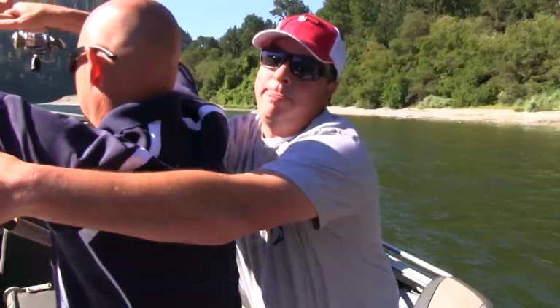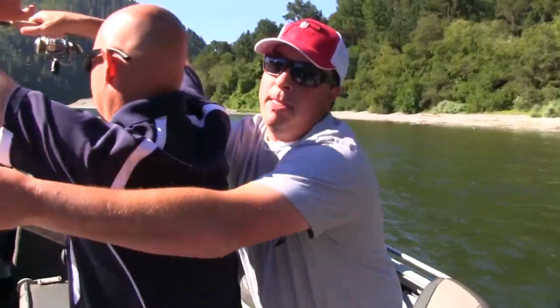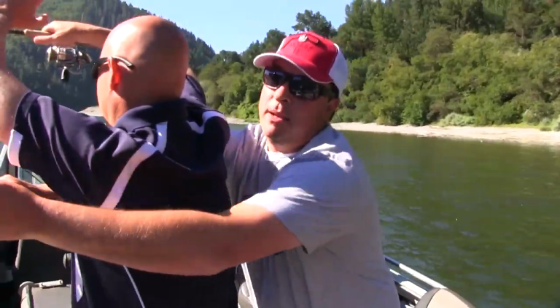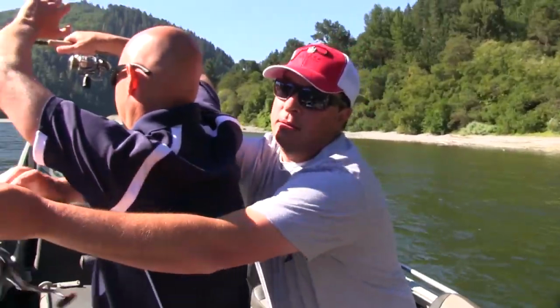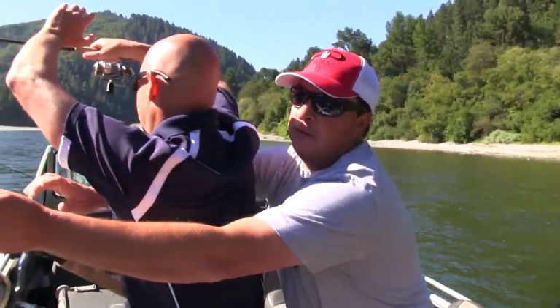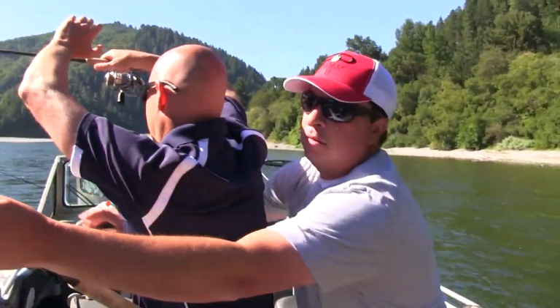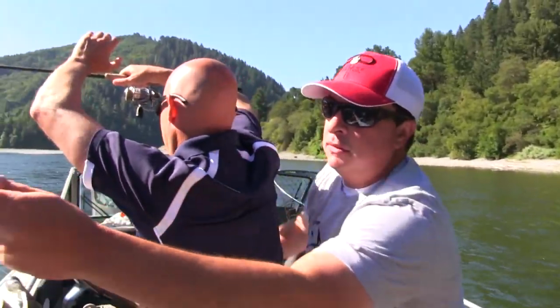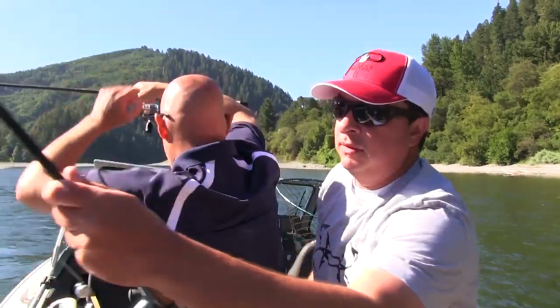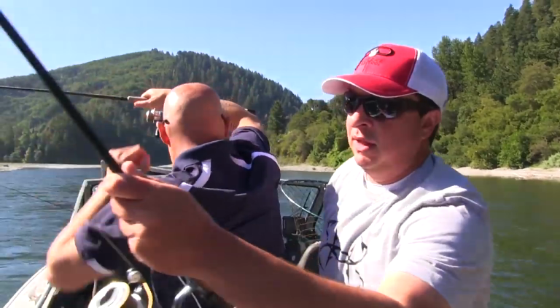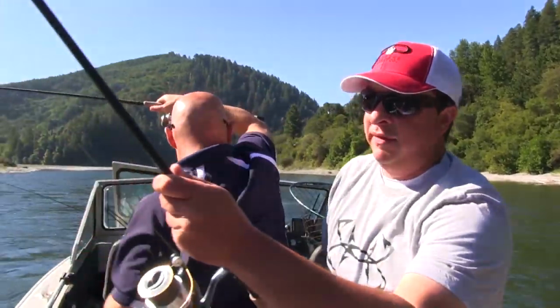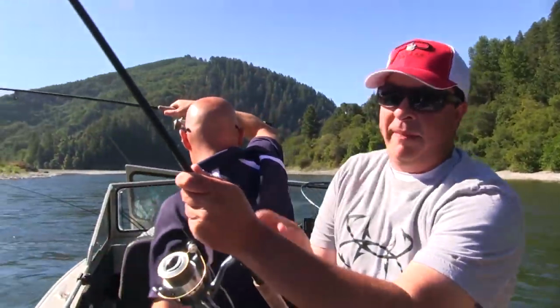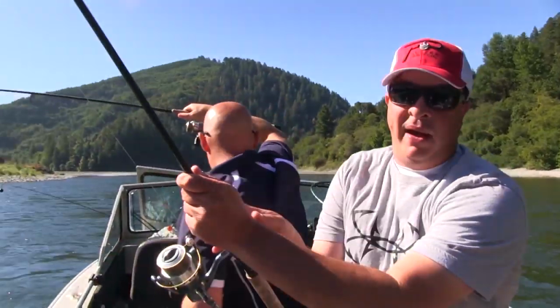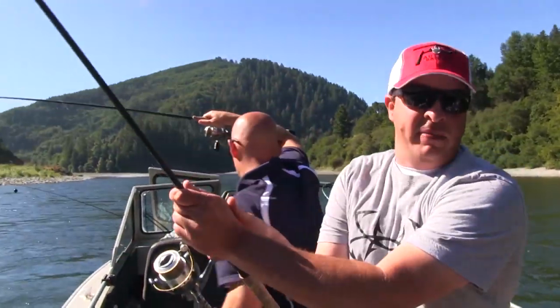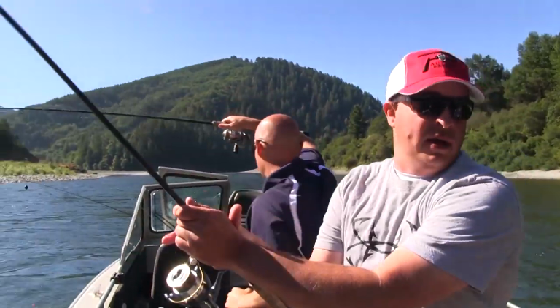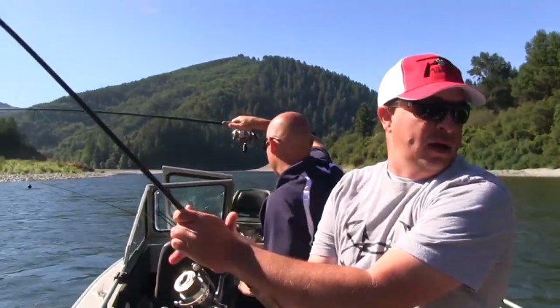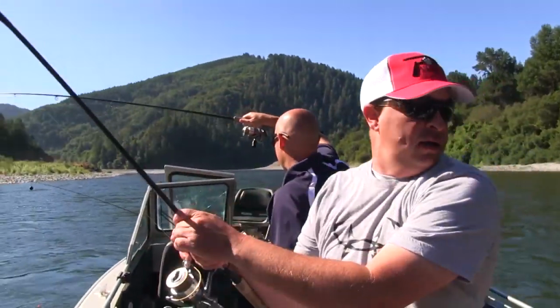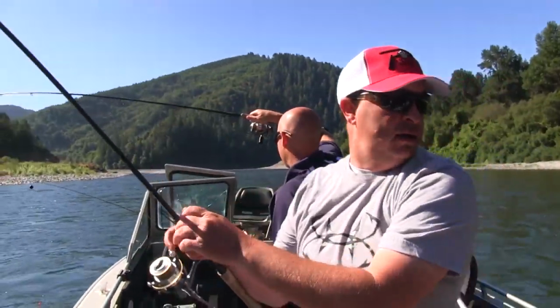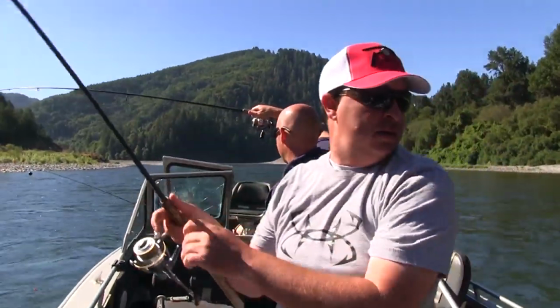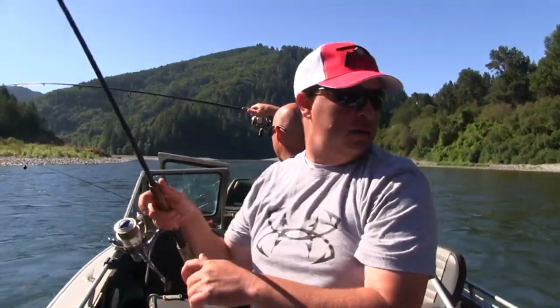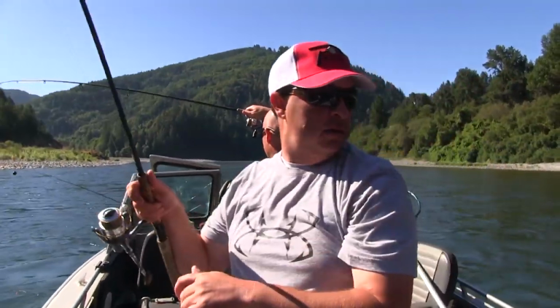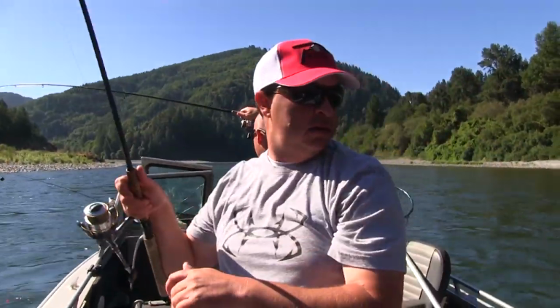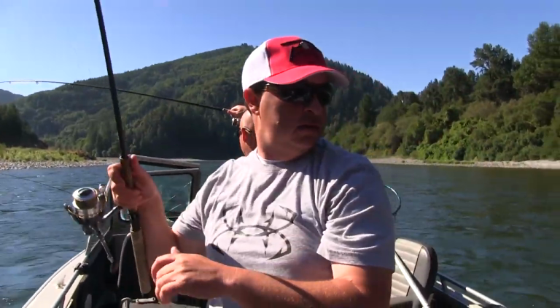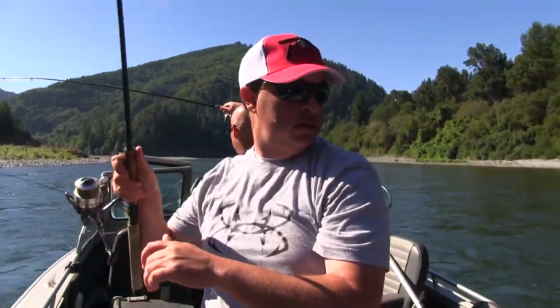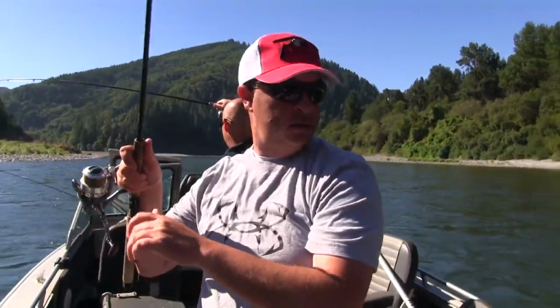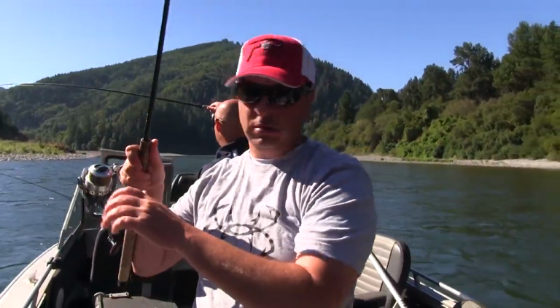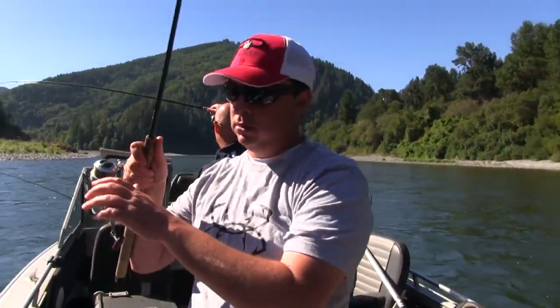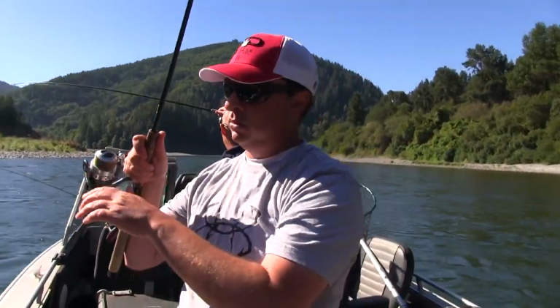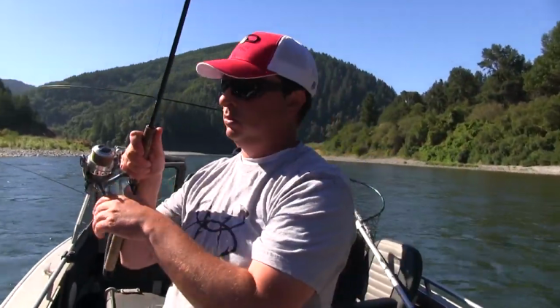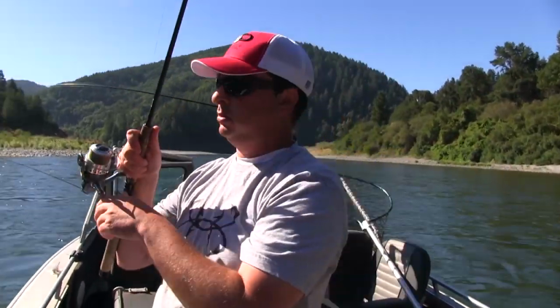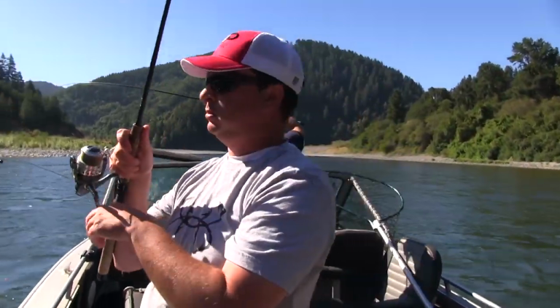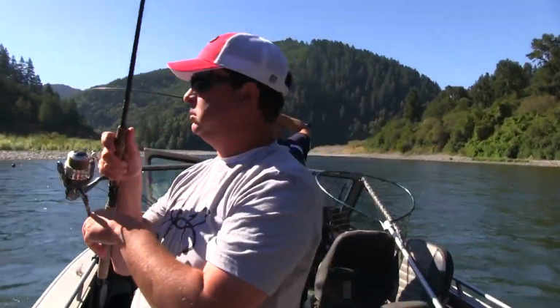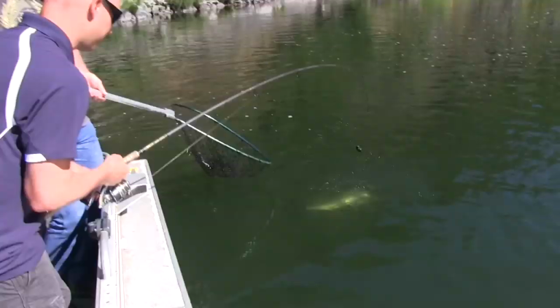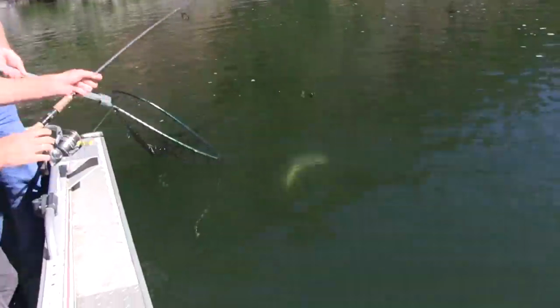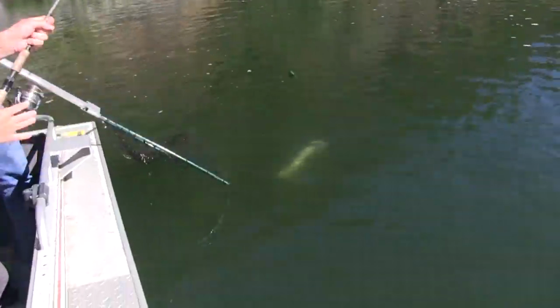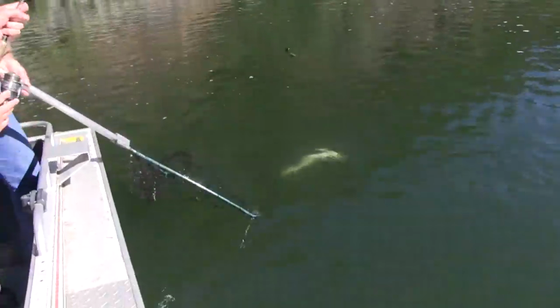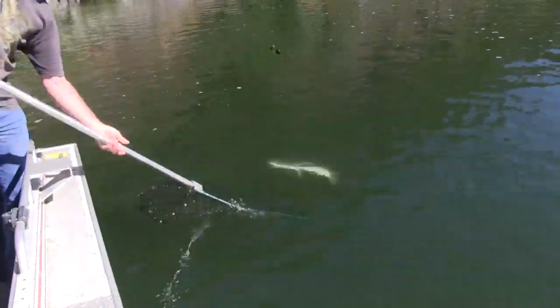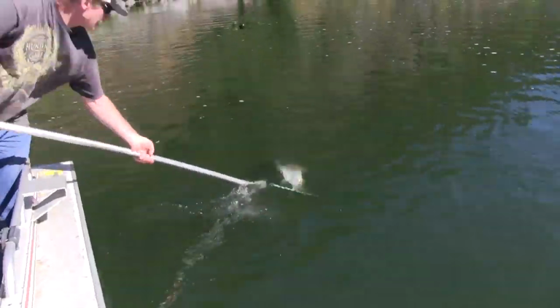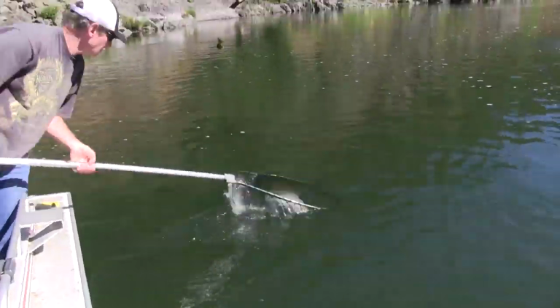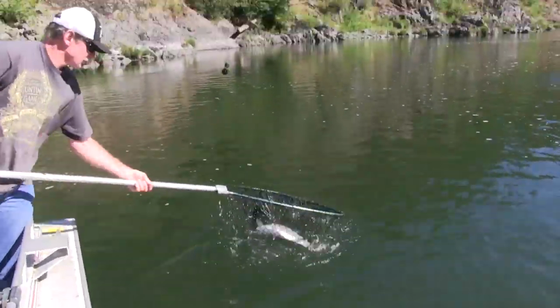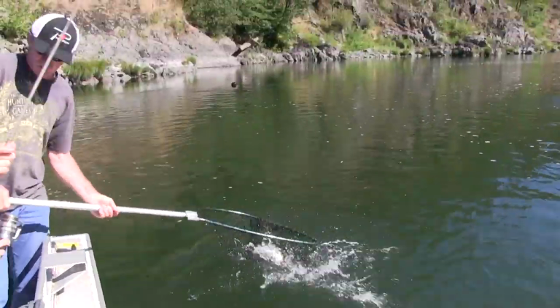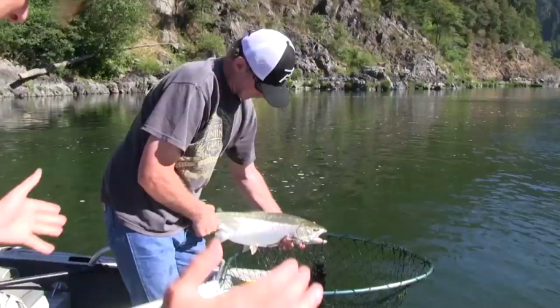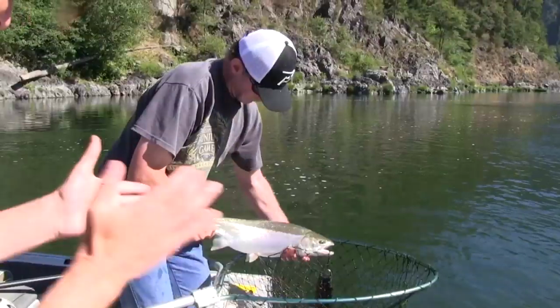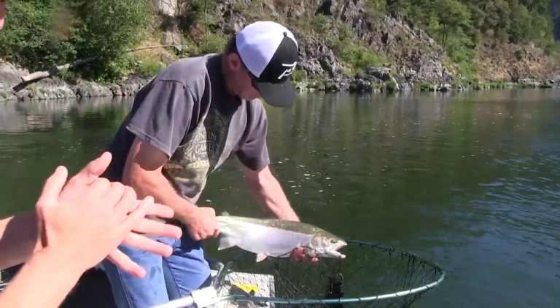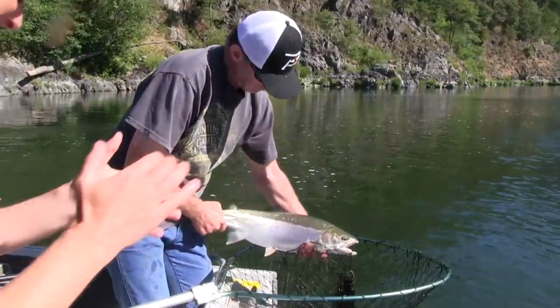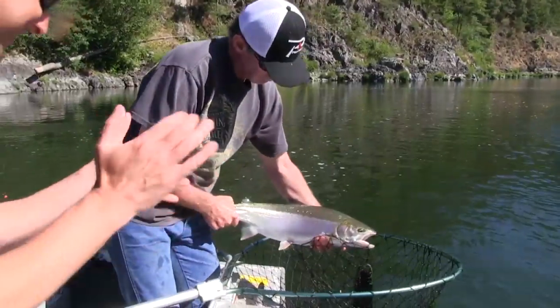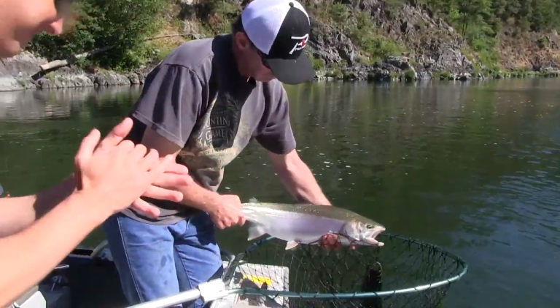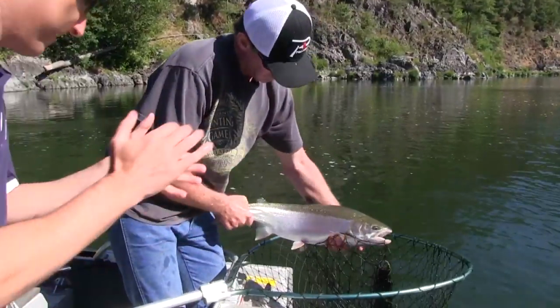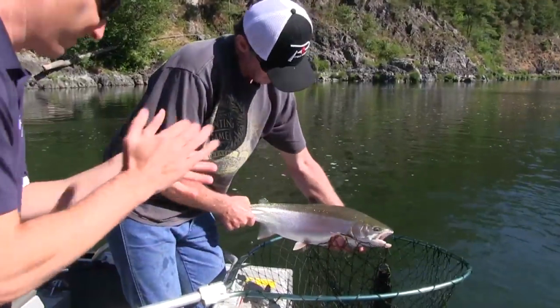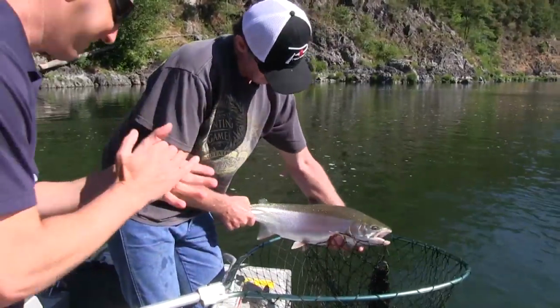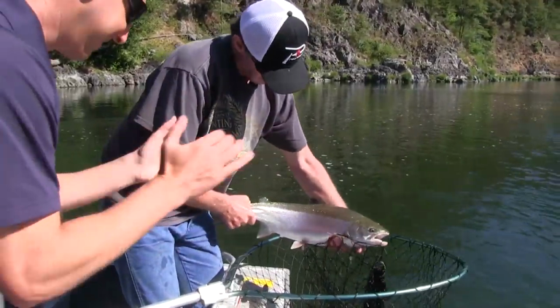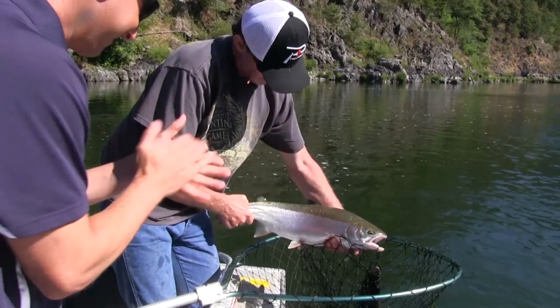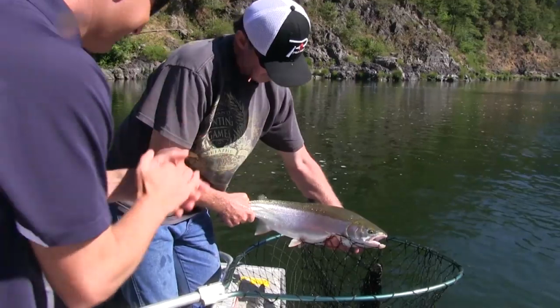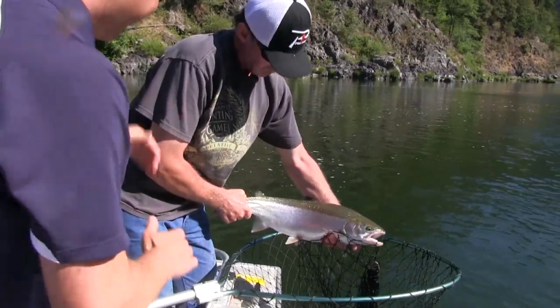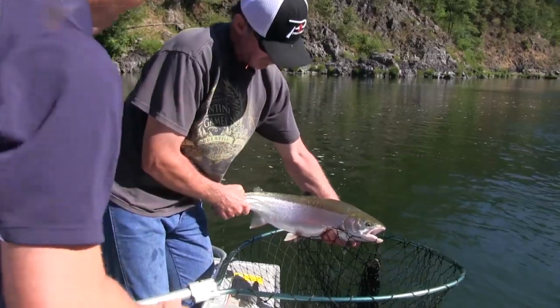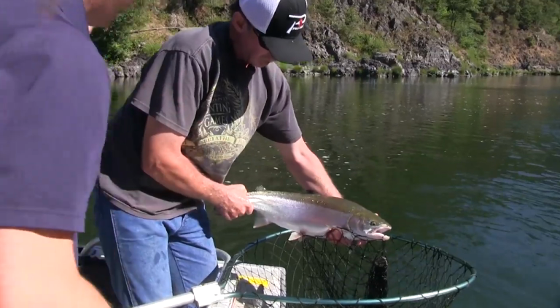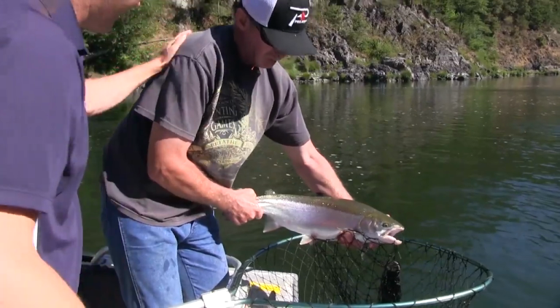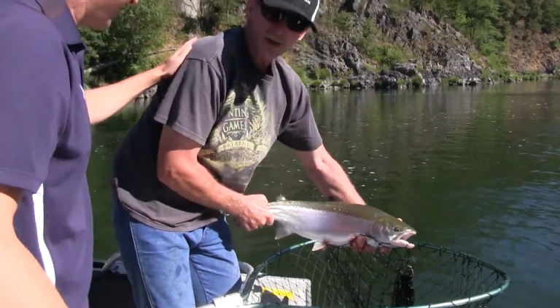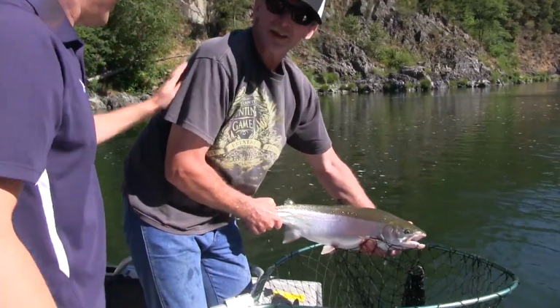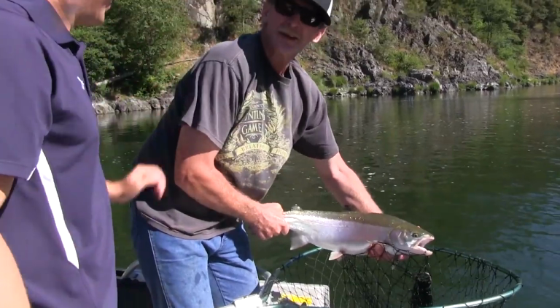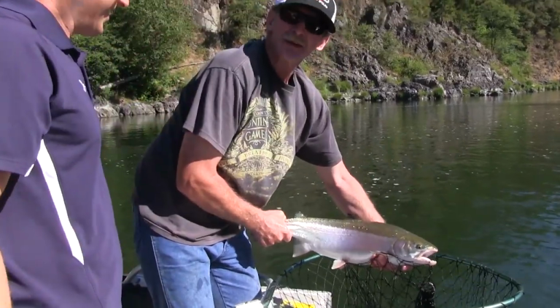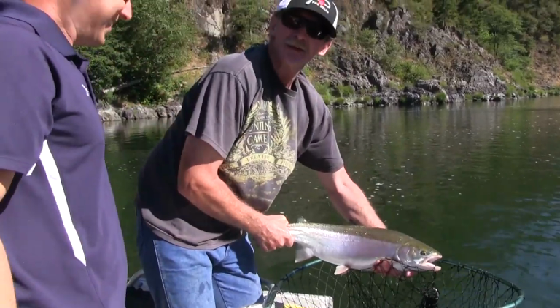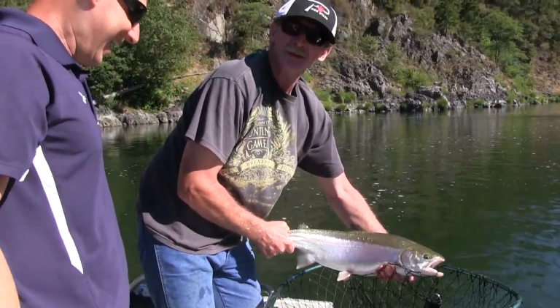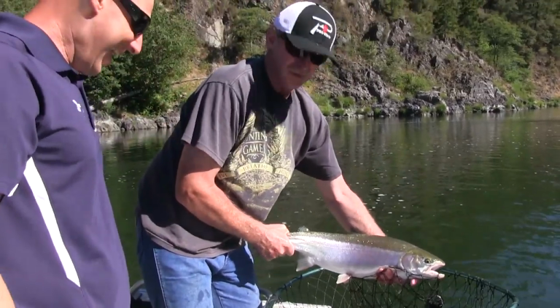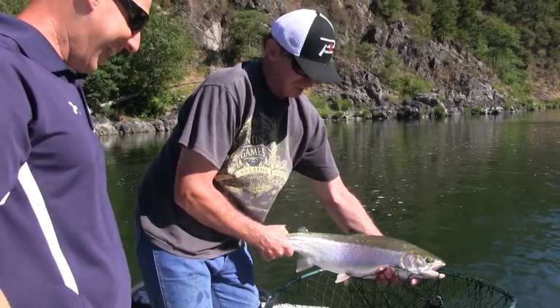Oh, we got some hookups going on here — now they're doubled. That's a wild steelhead? Yeah. Nice!